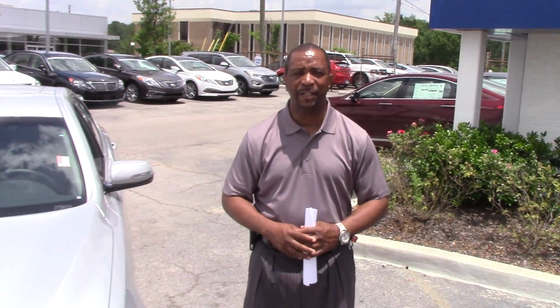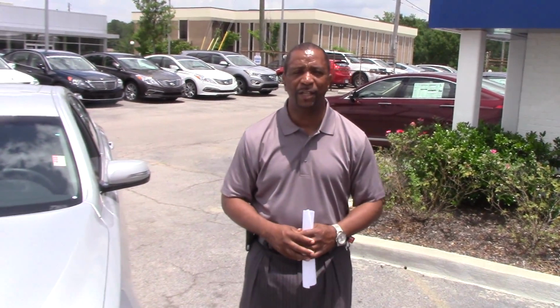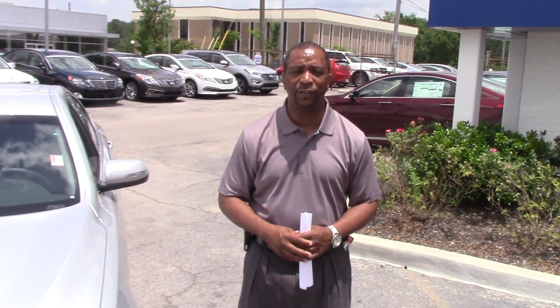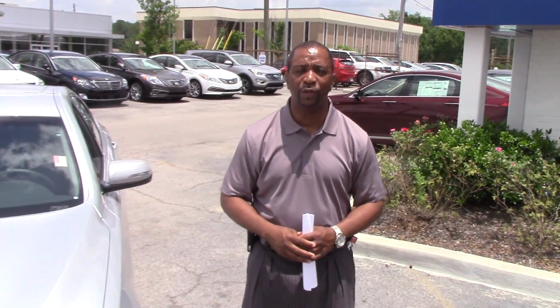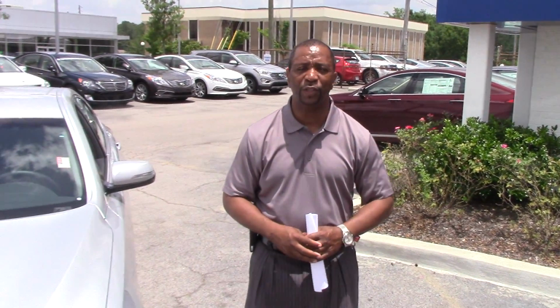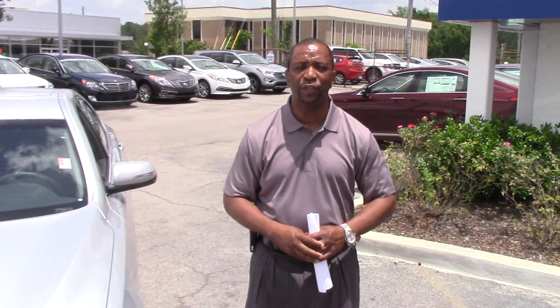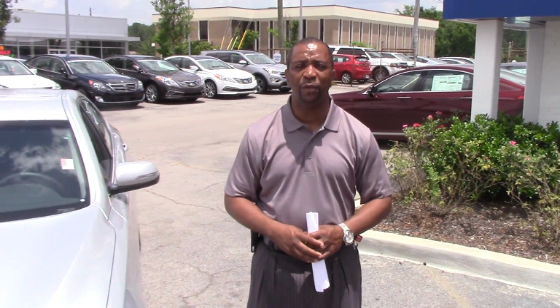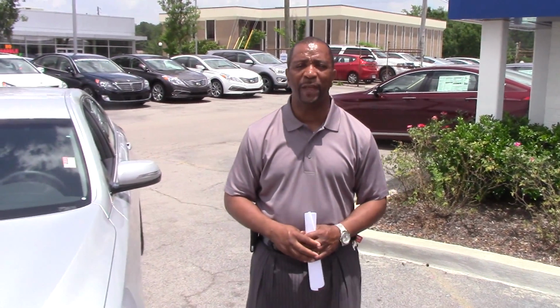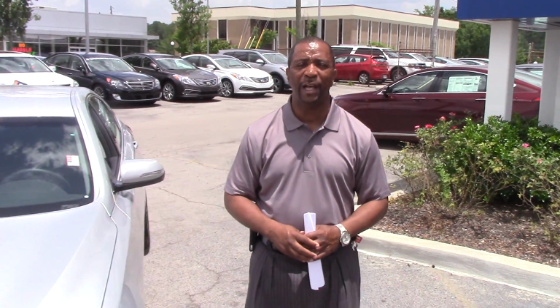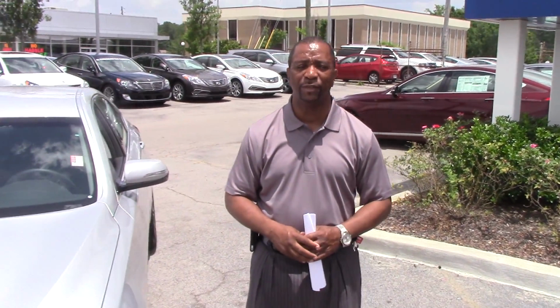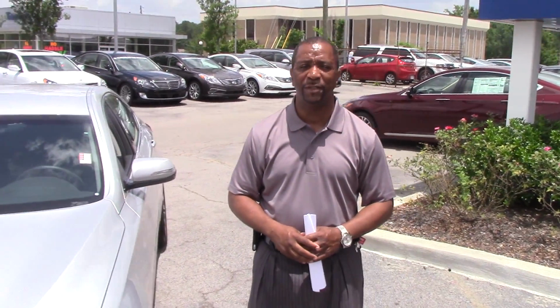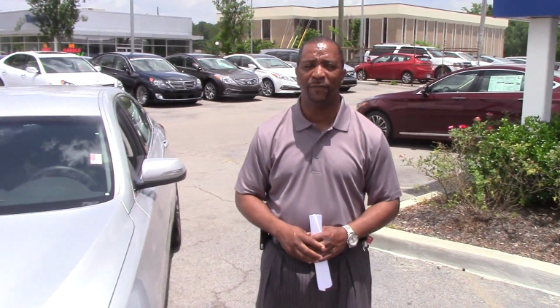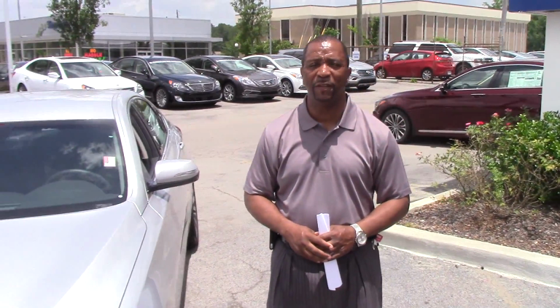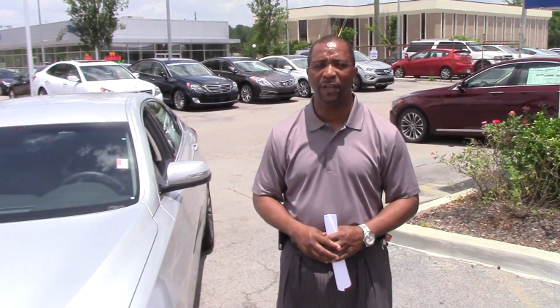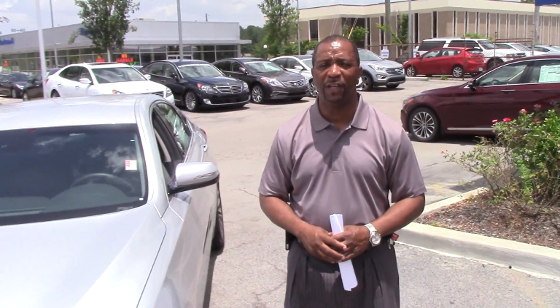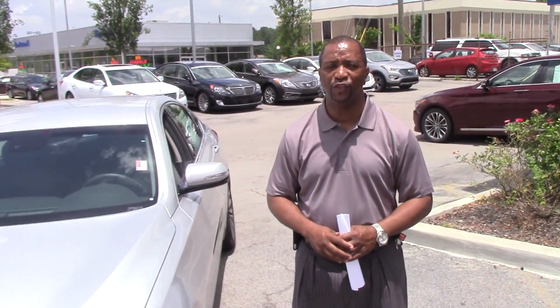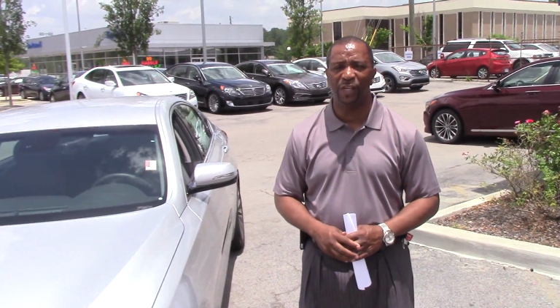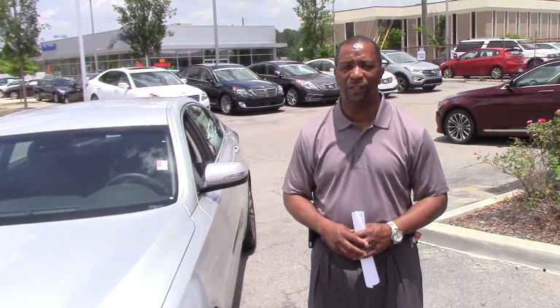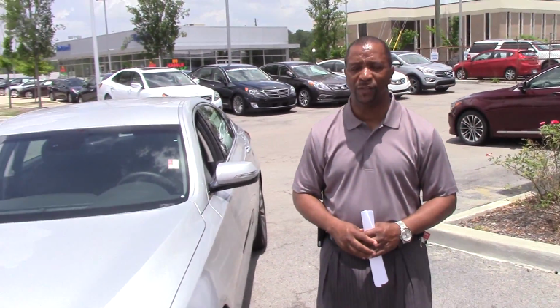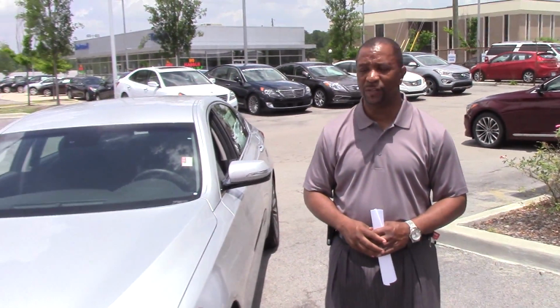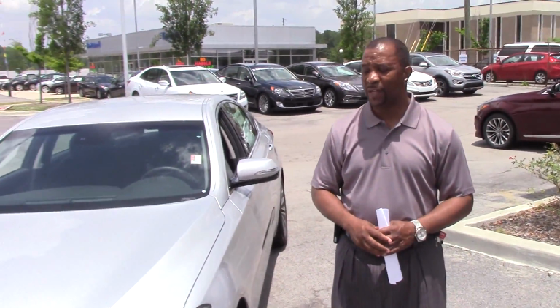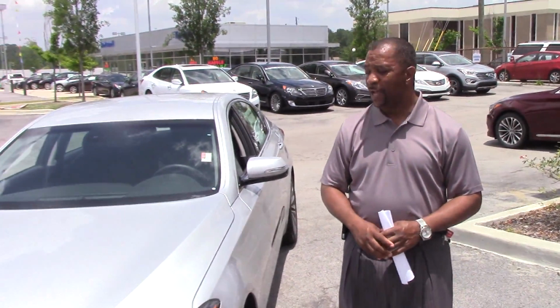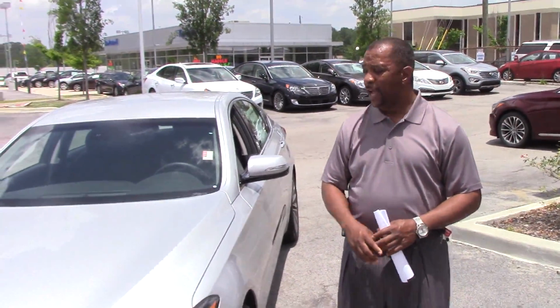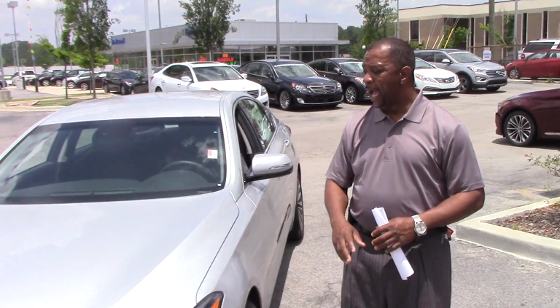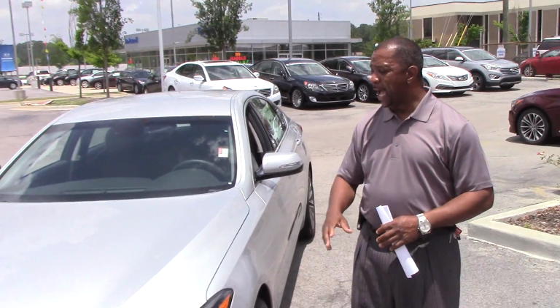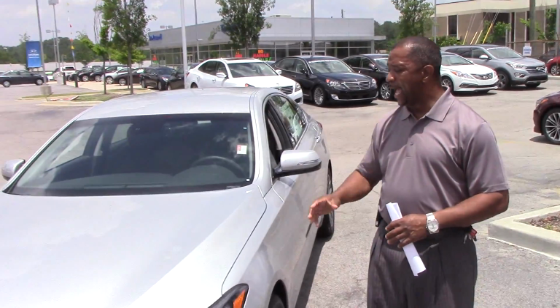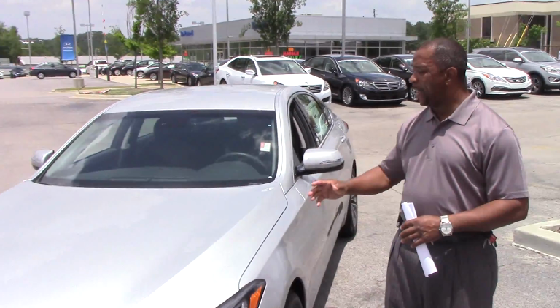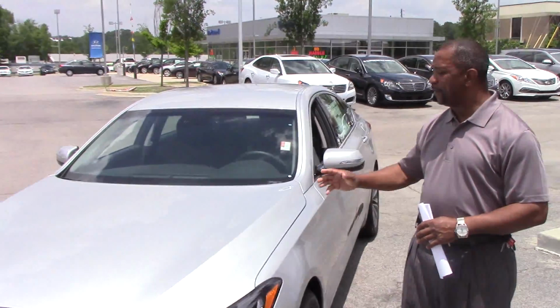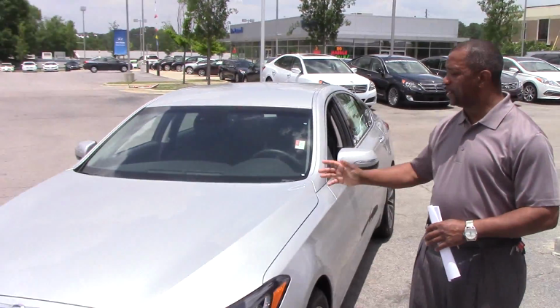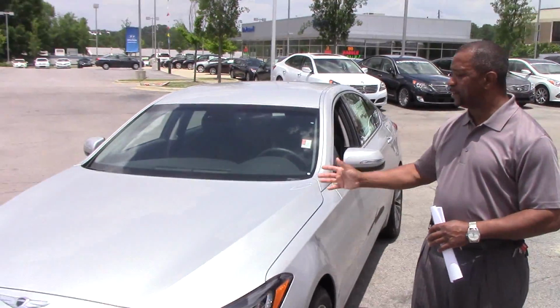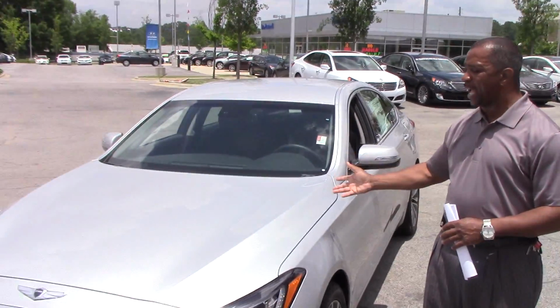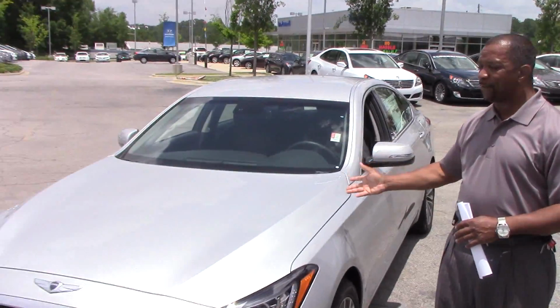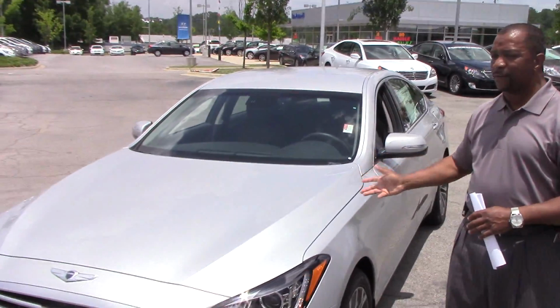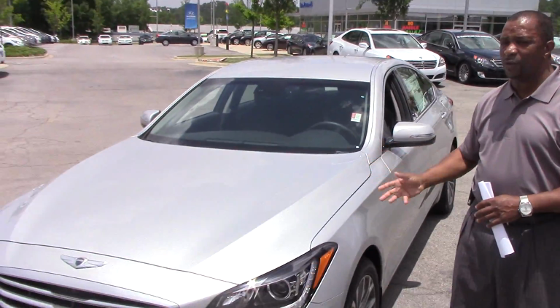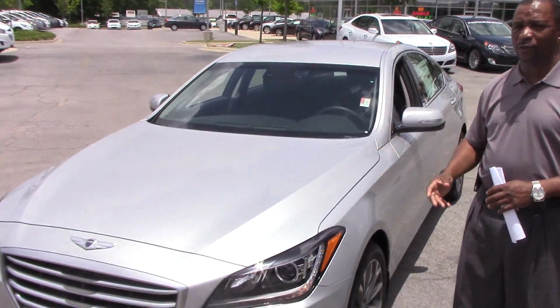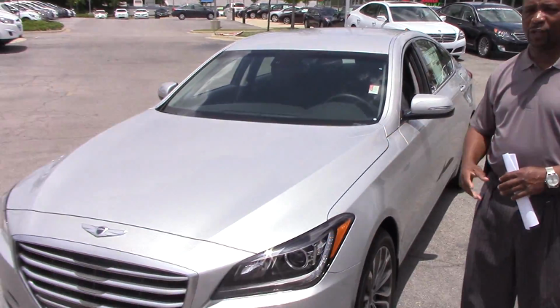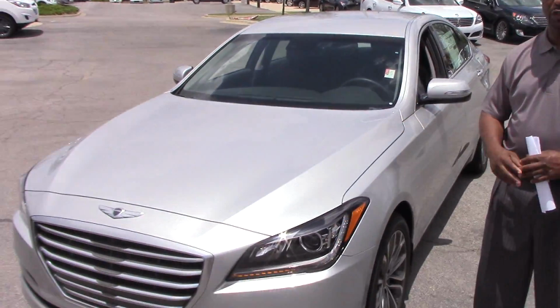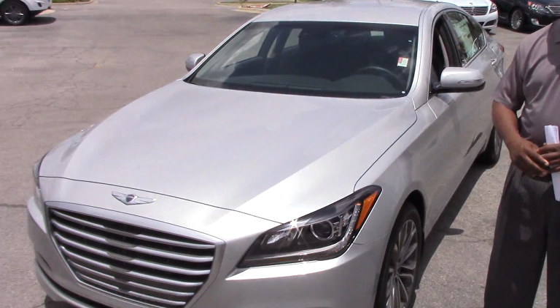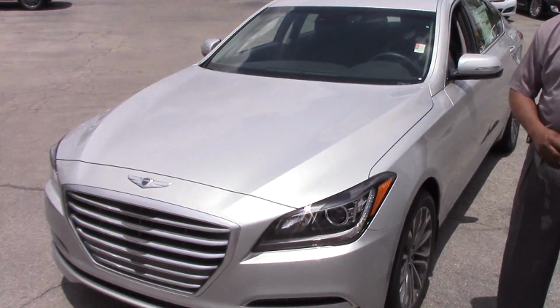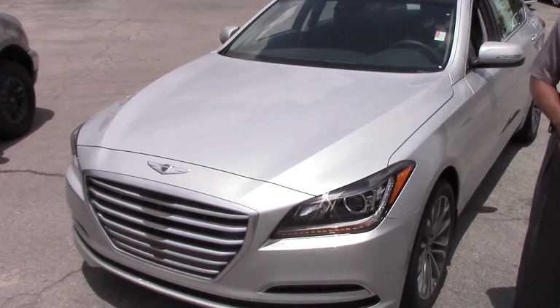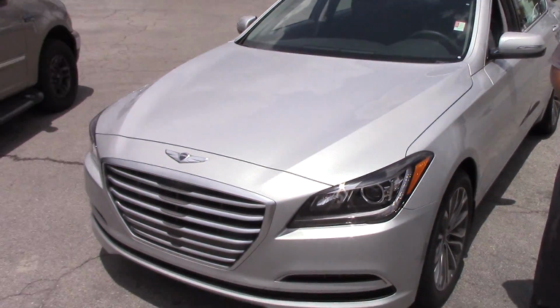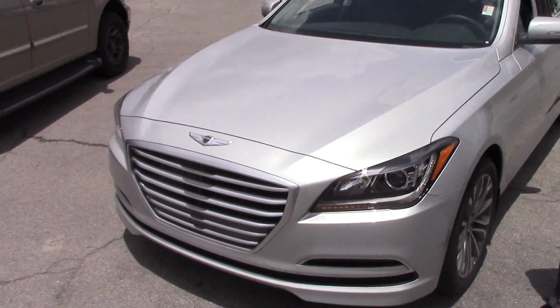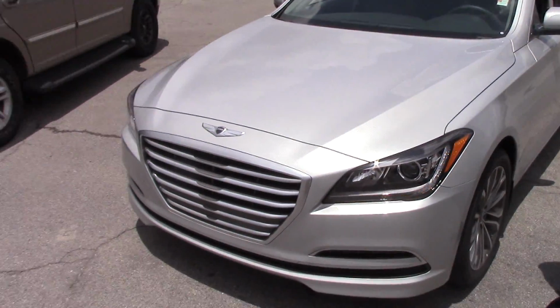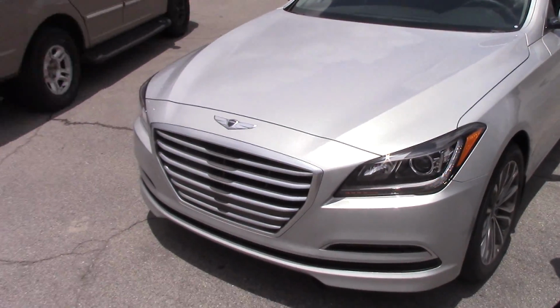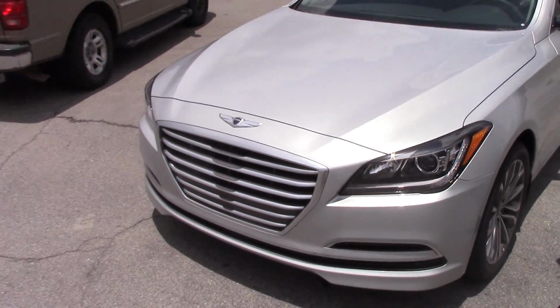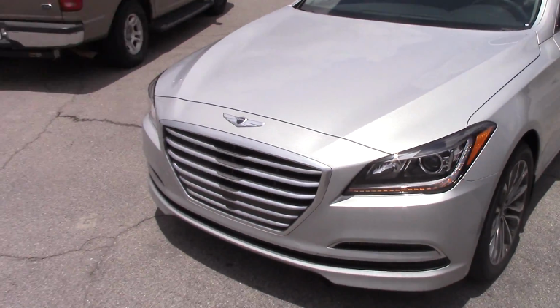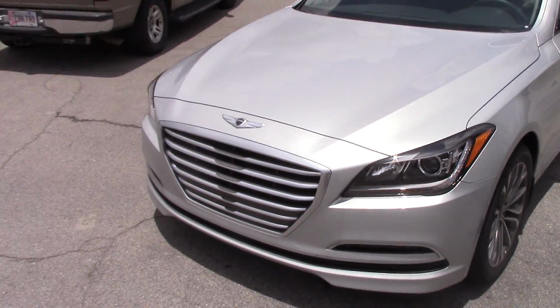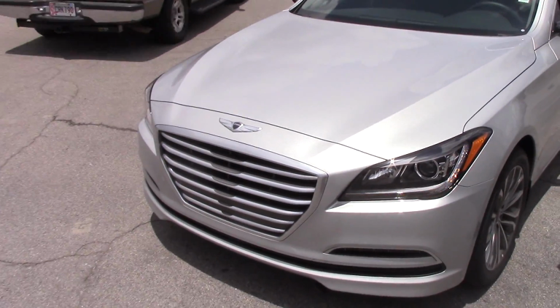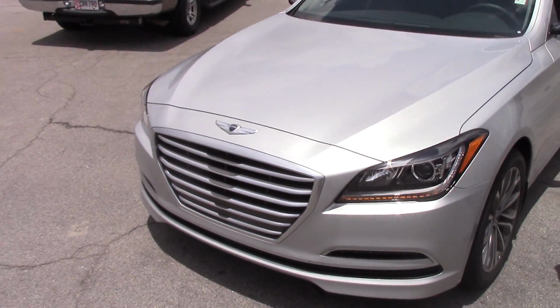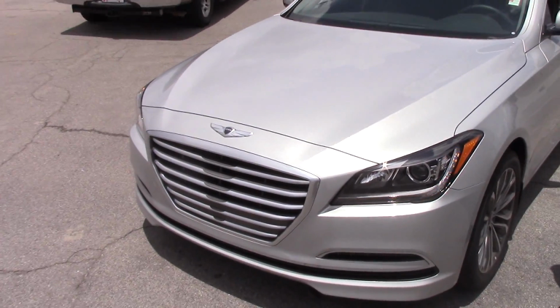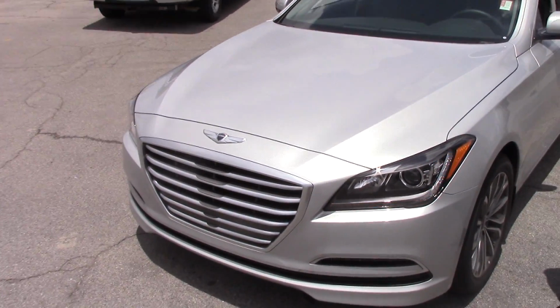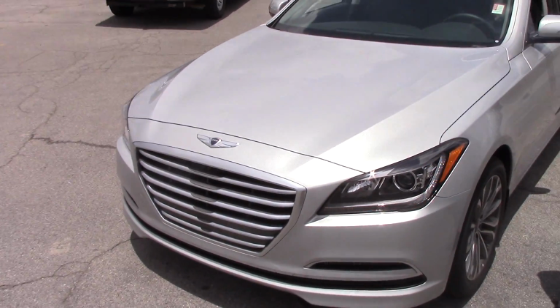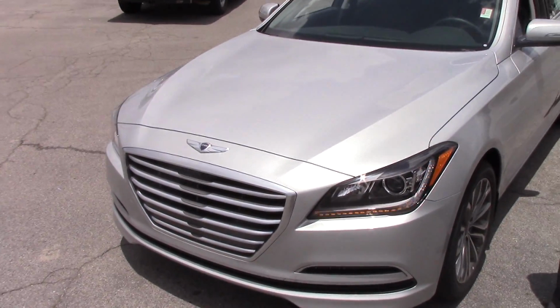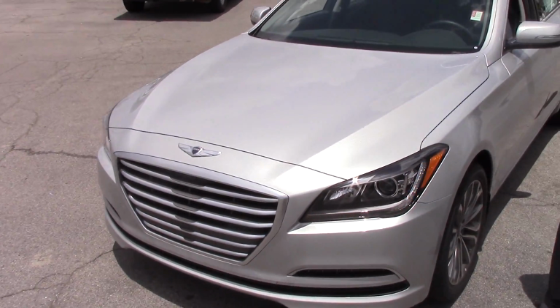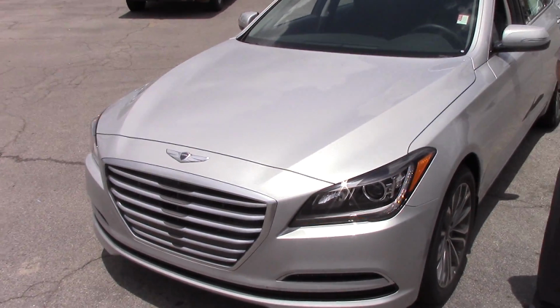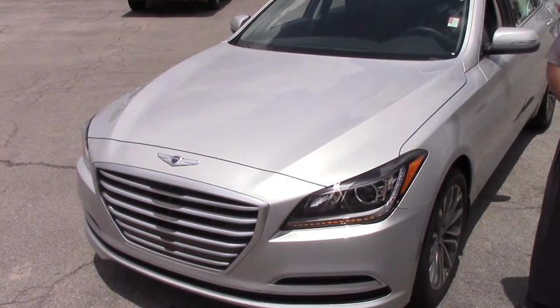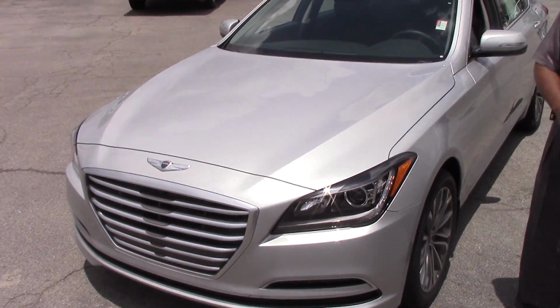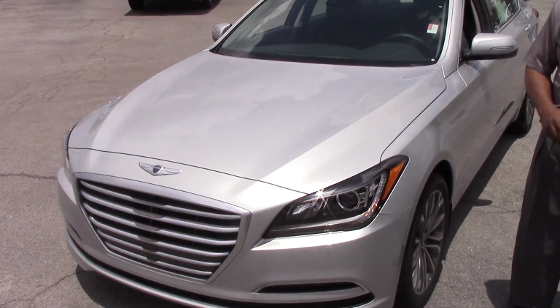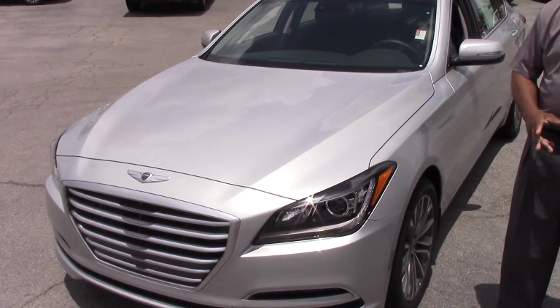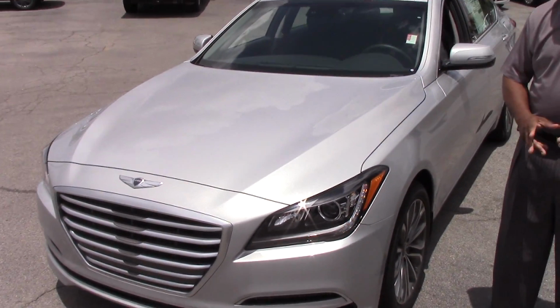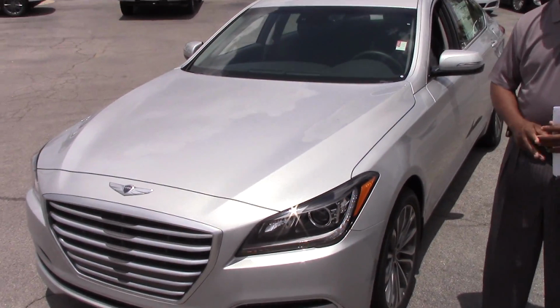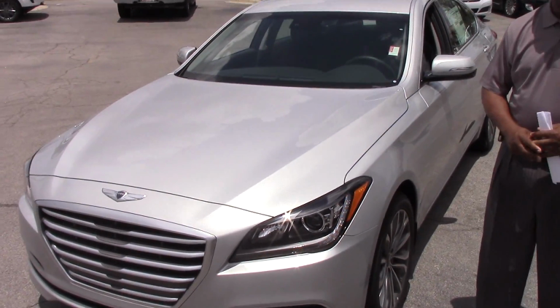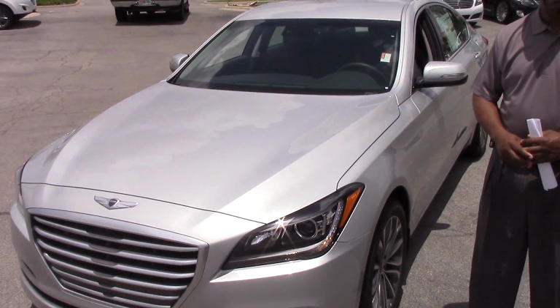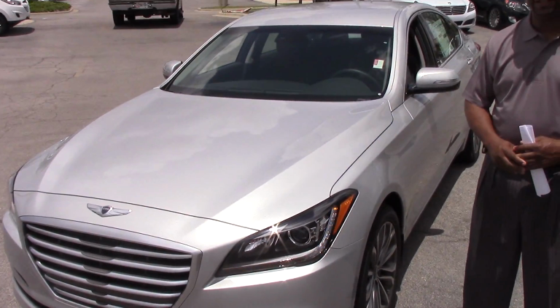Hello Mr. Armistead, my name is Tony Finley. I'm here at Tamron Hyundai in Hoover, Alabama, and I want to thank you for contacting us about the 2015 Genesis.